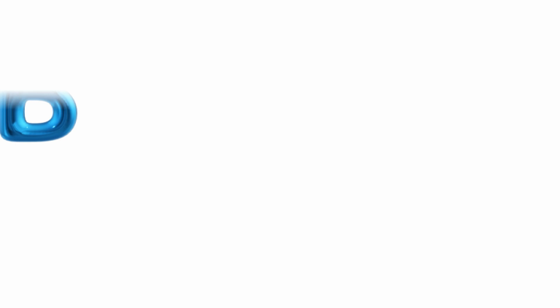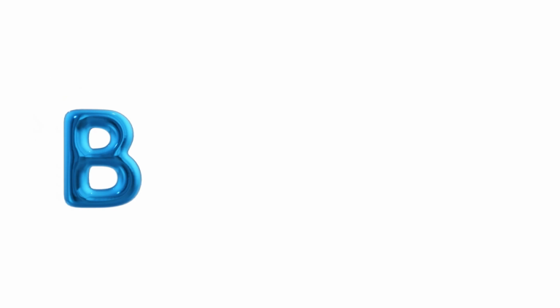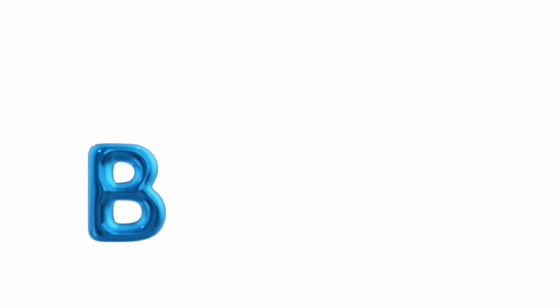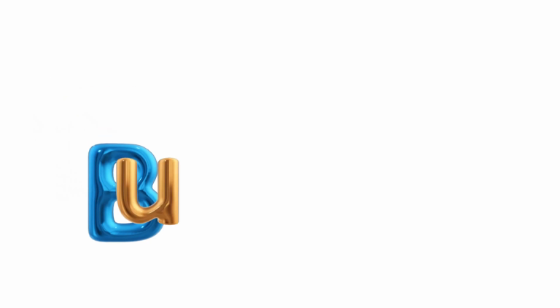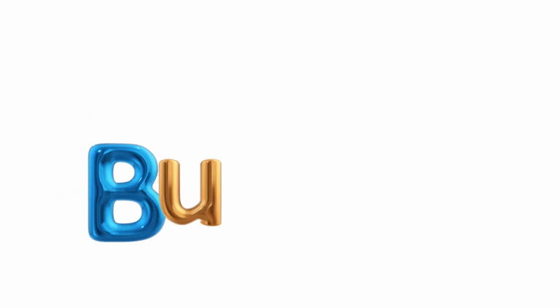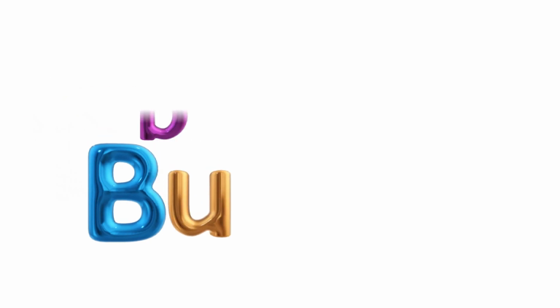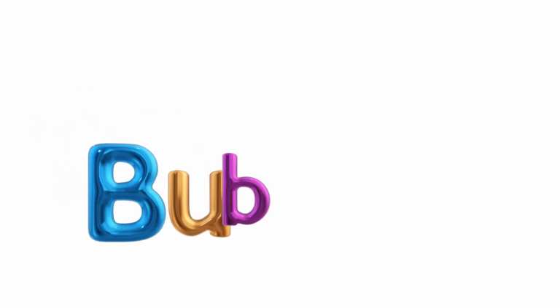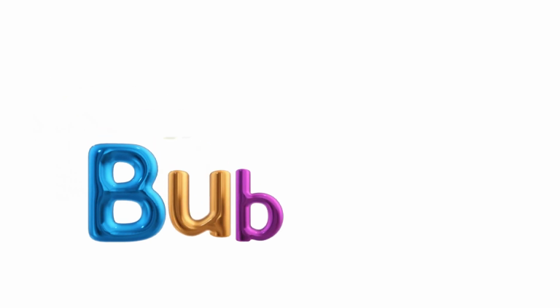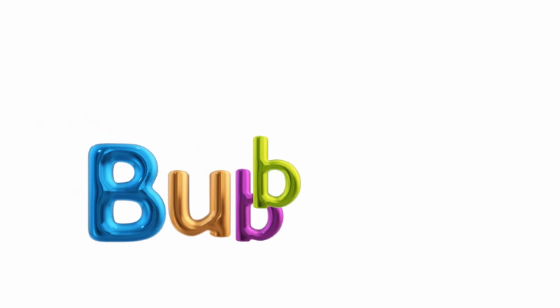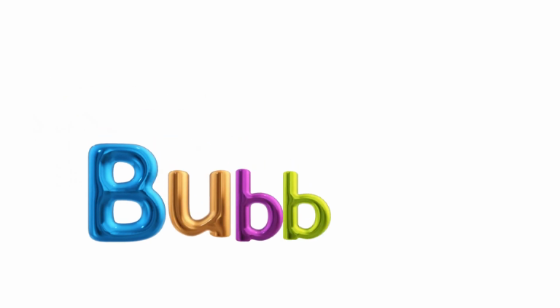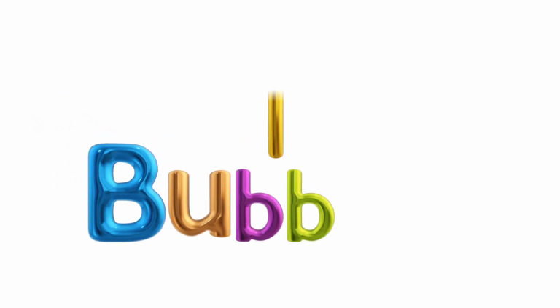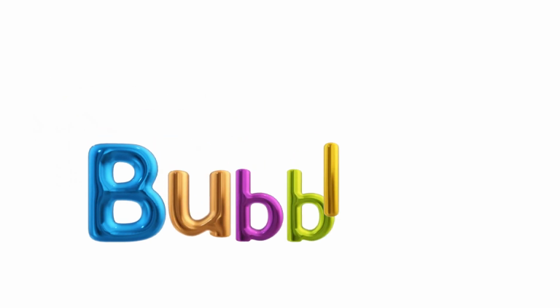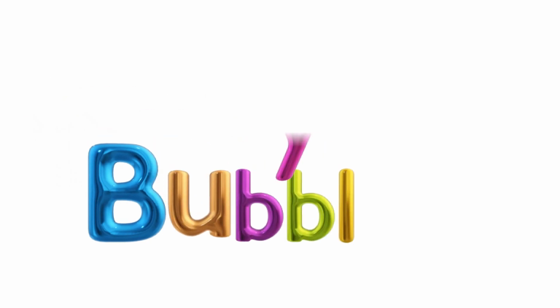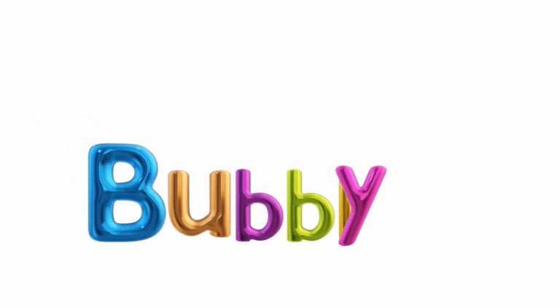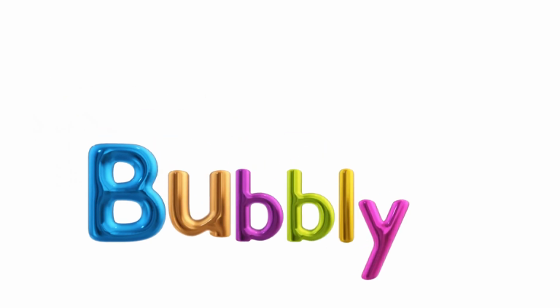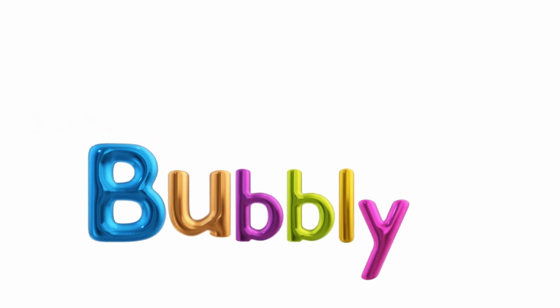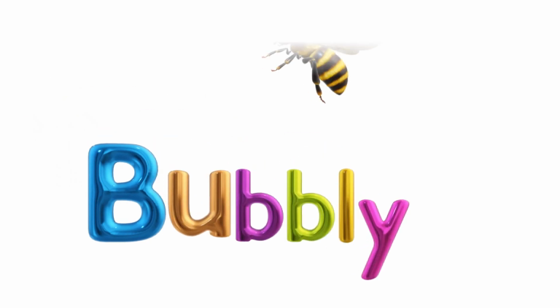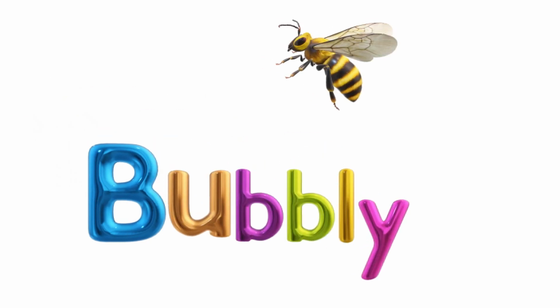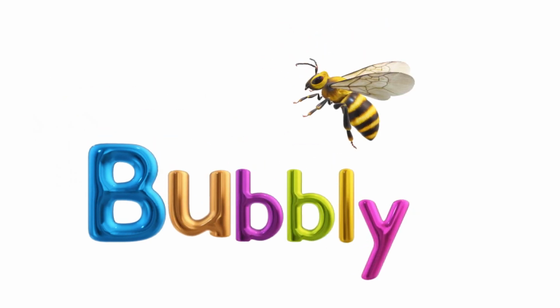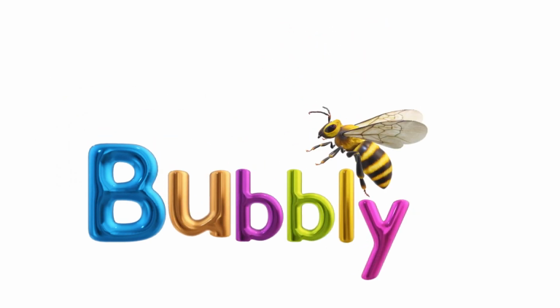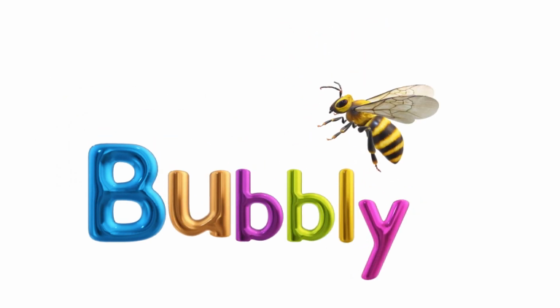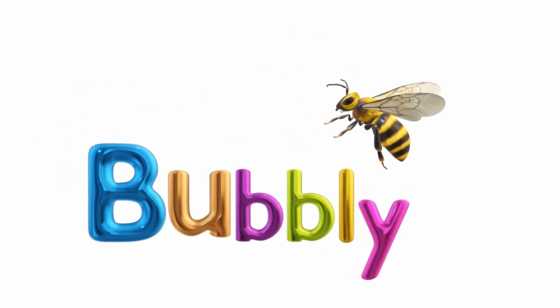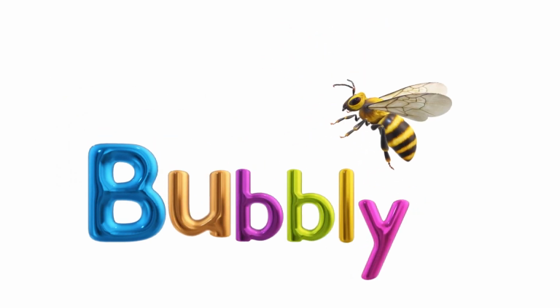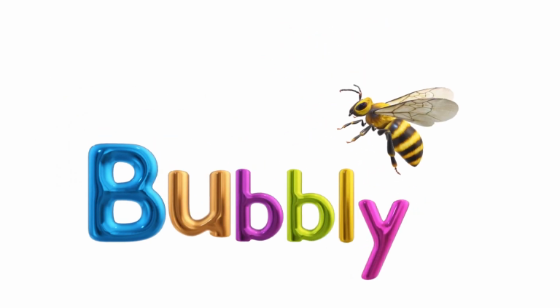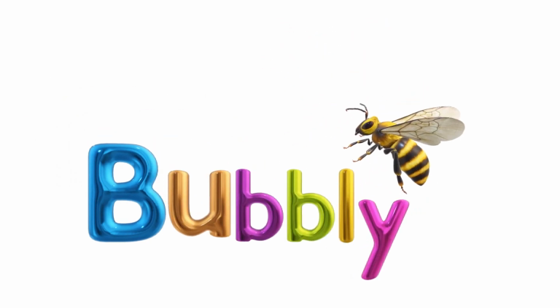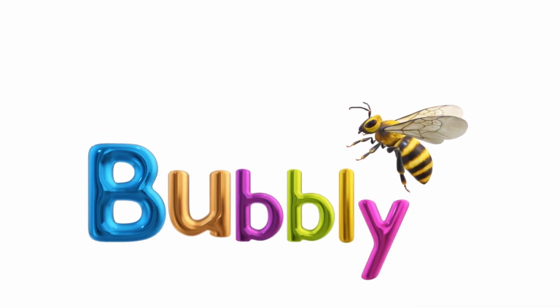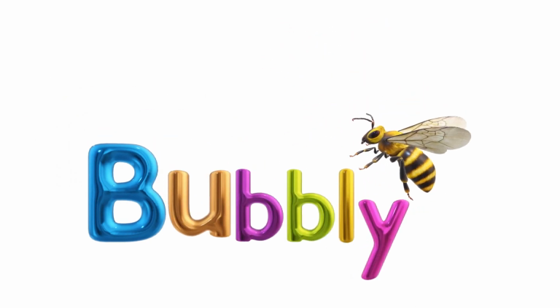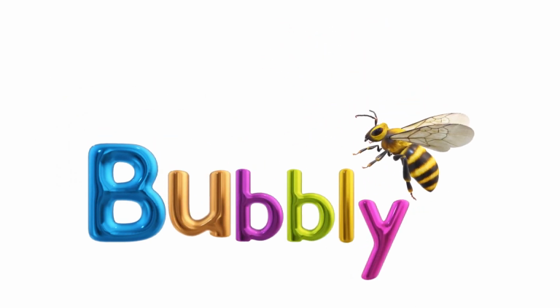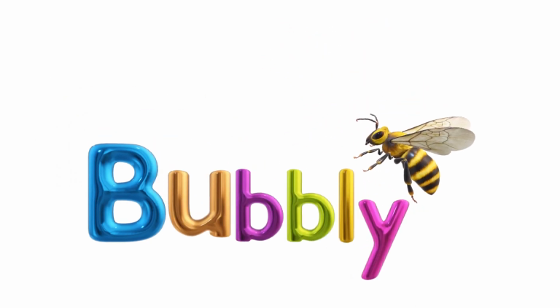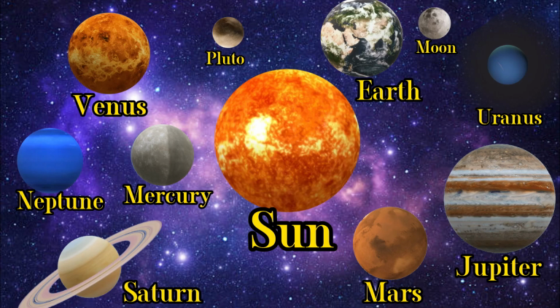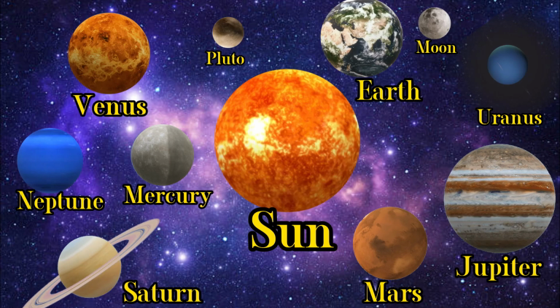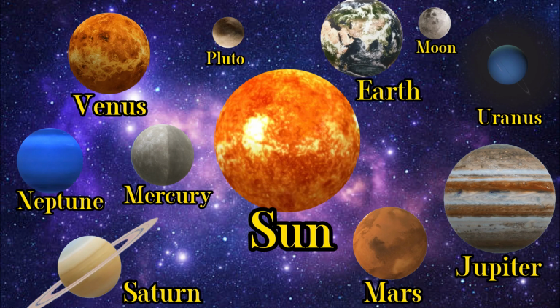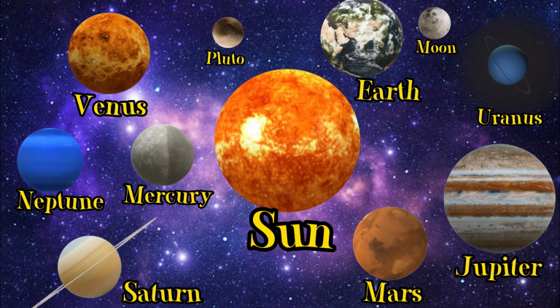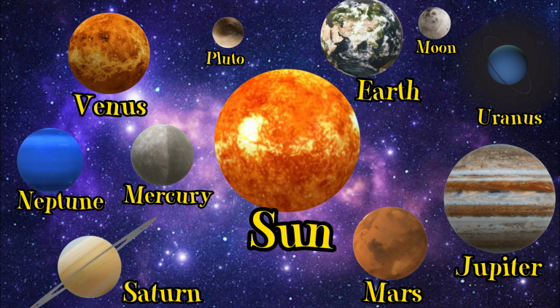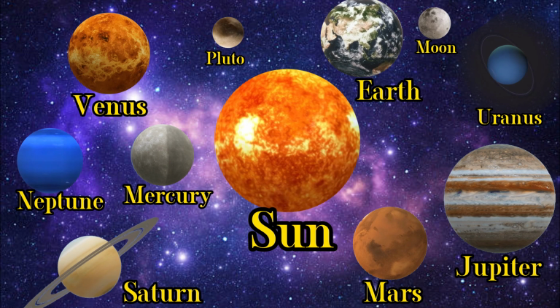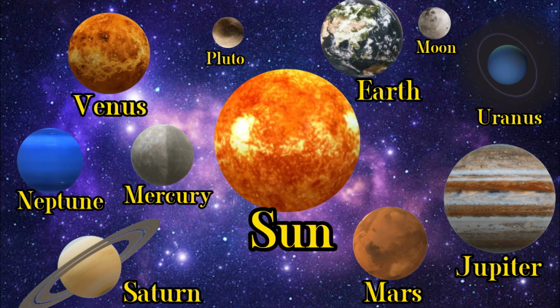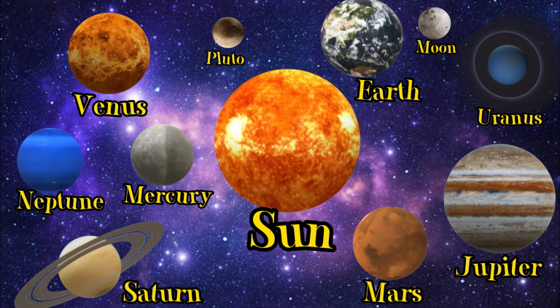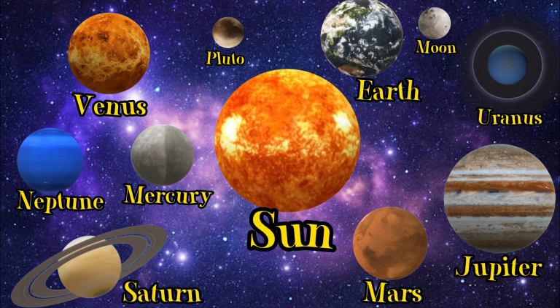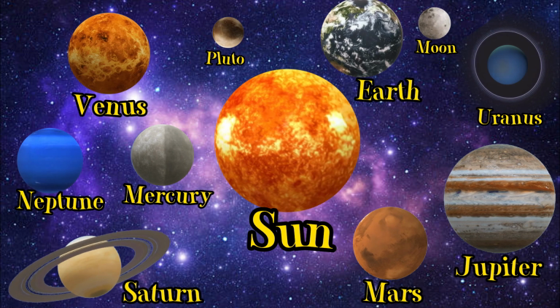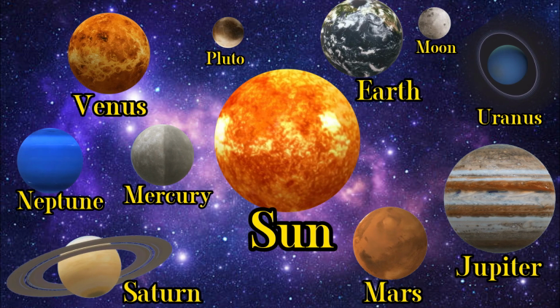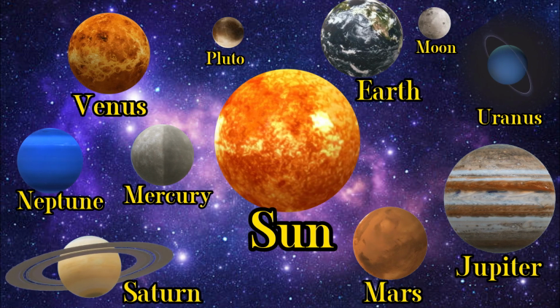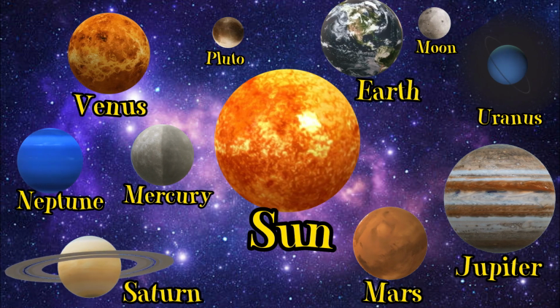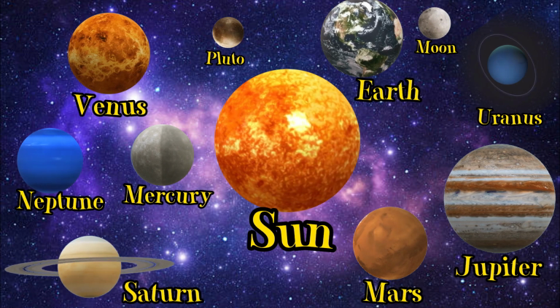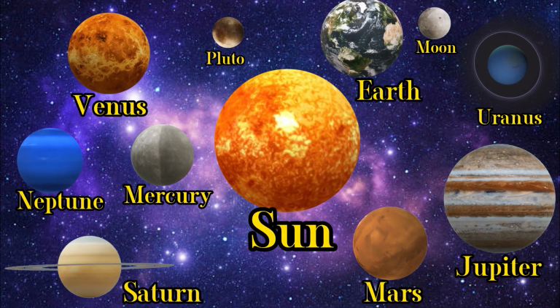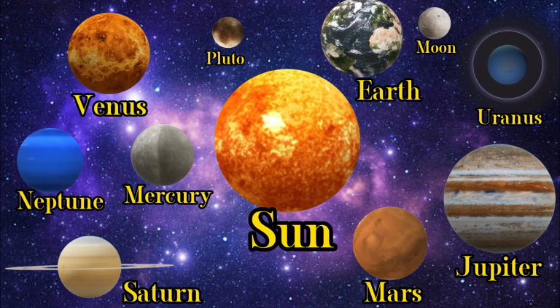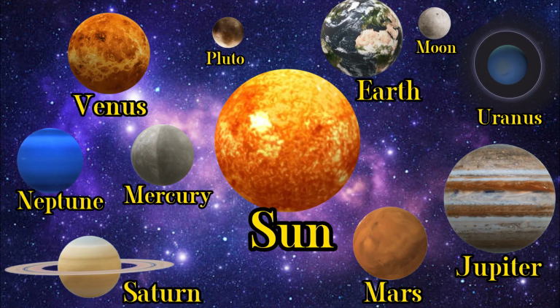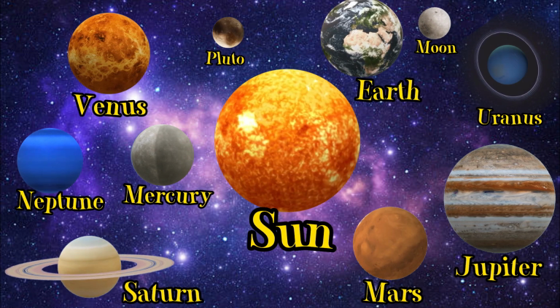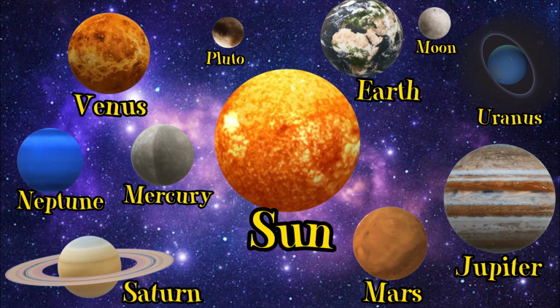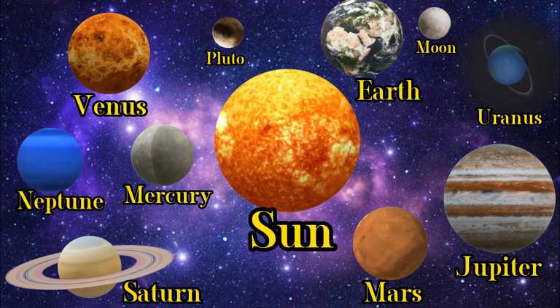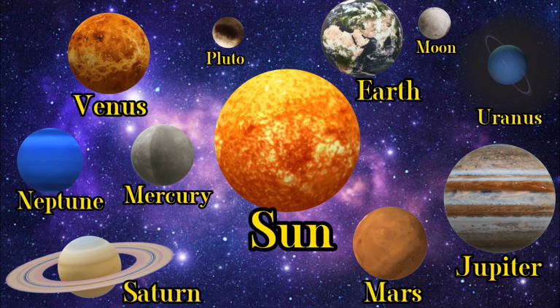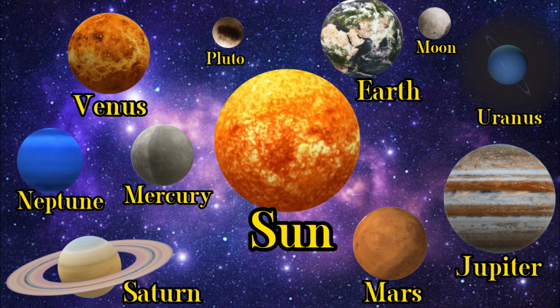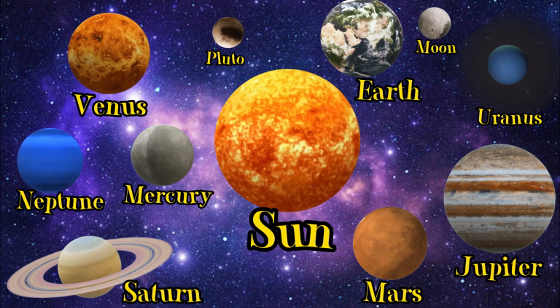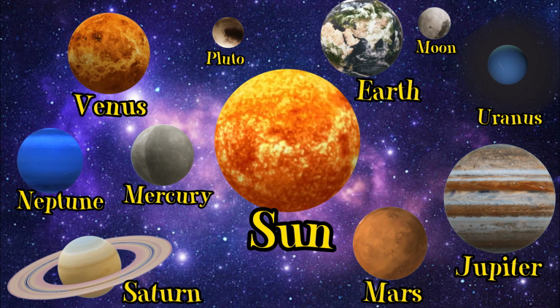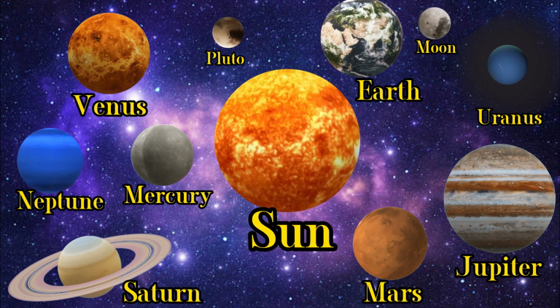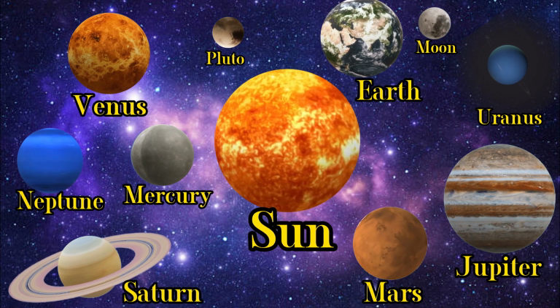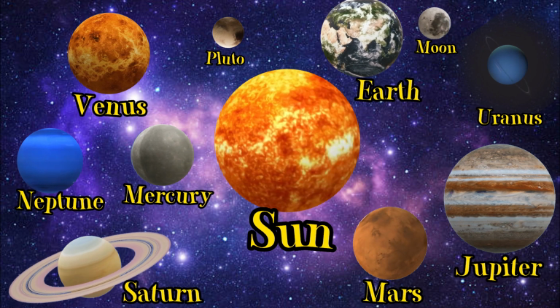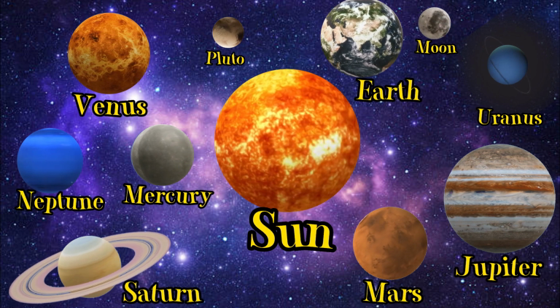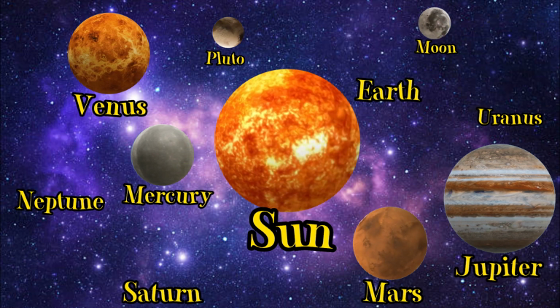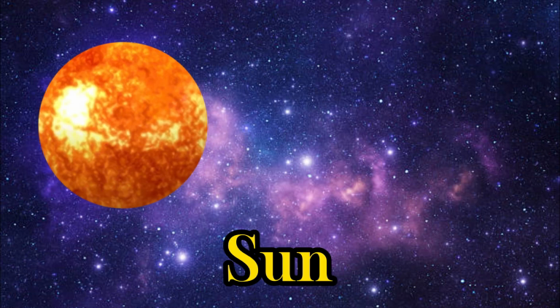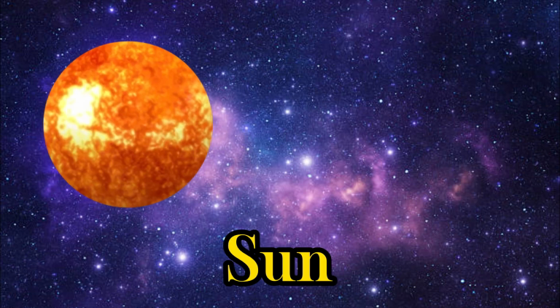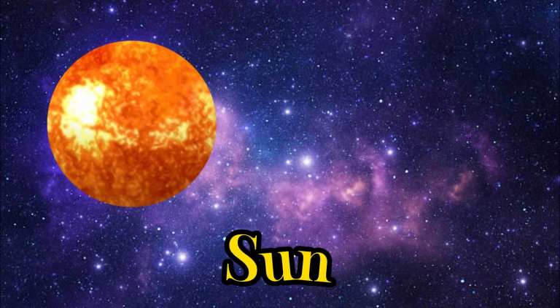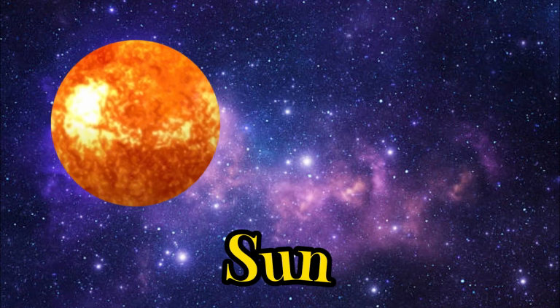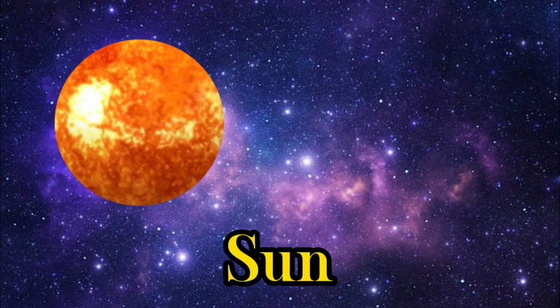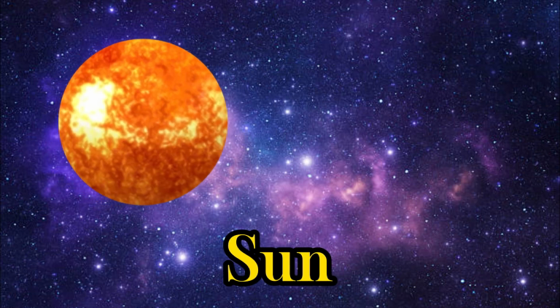Bubbly Bee! Let's explore our solar system. Let's go!